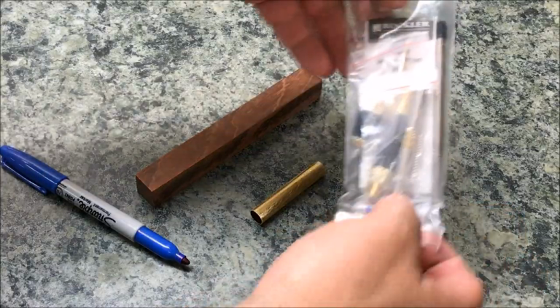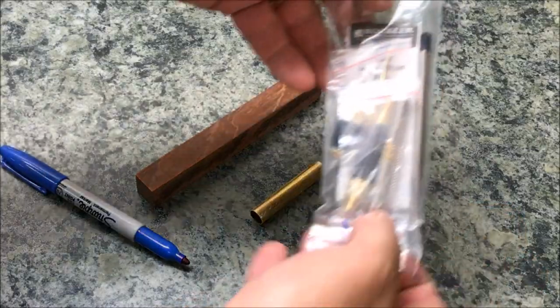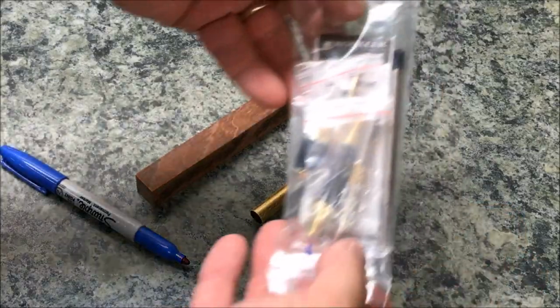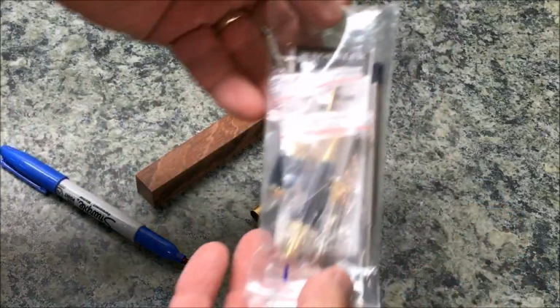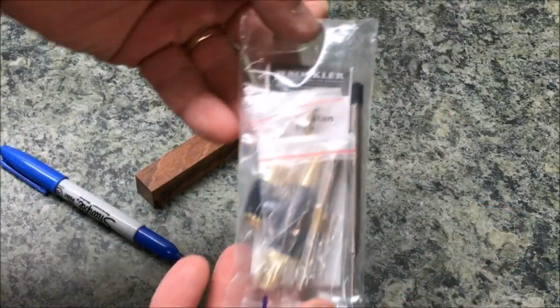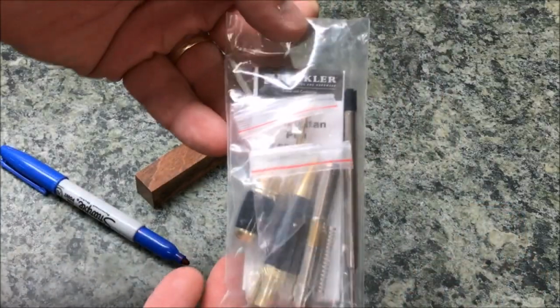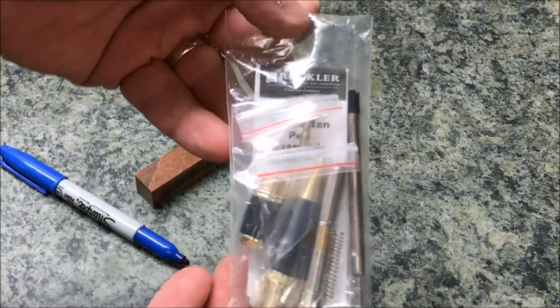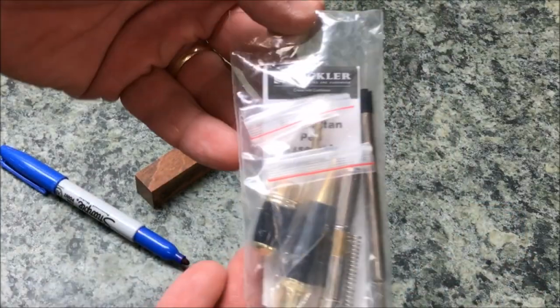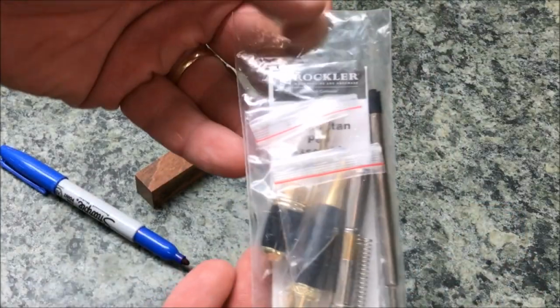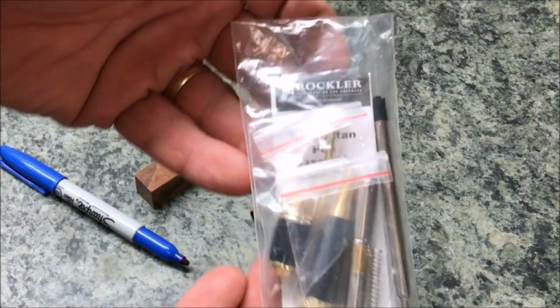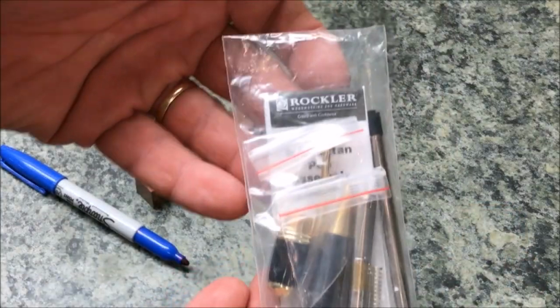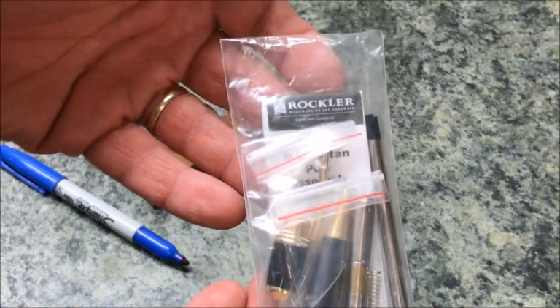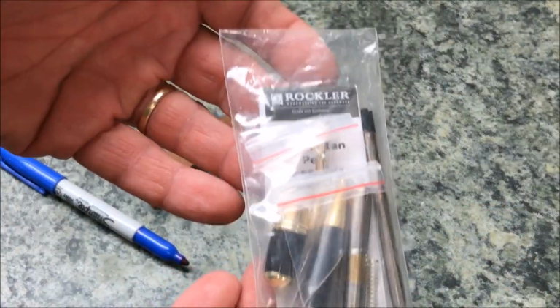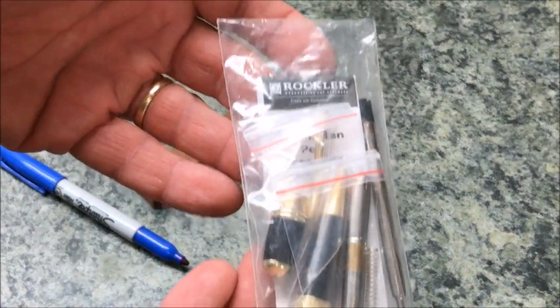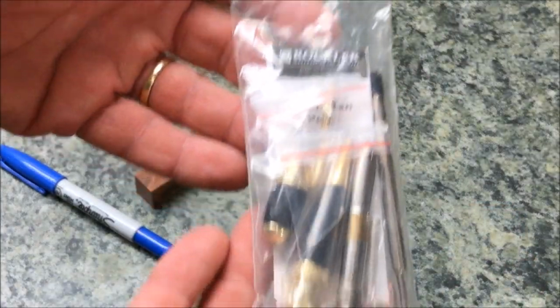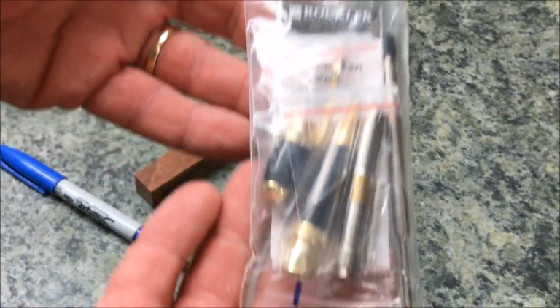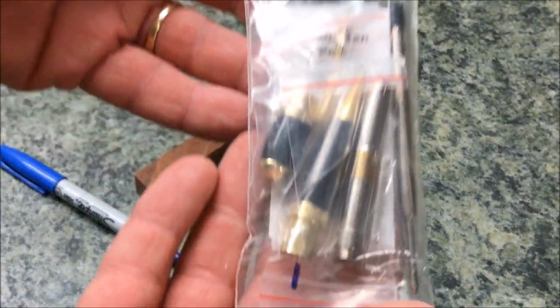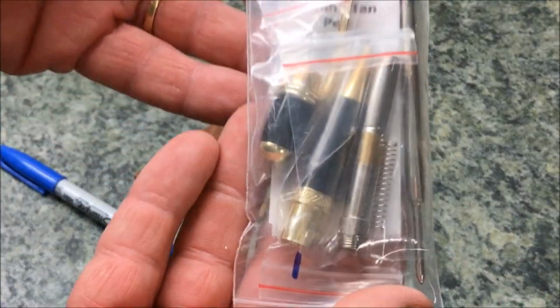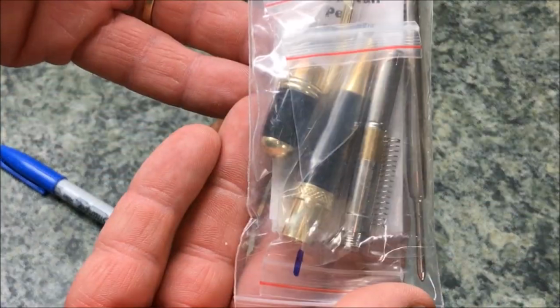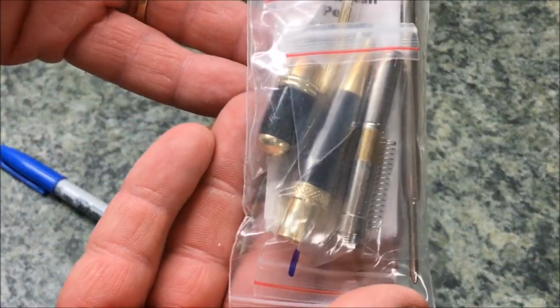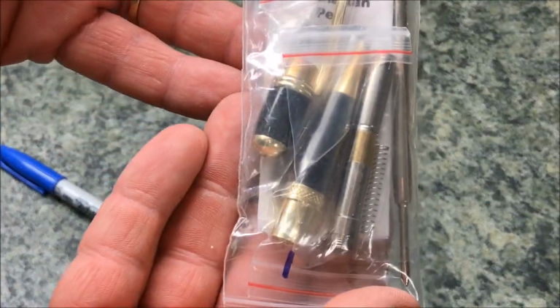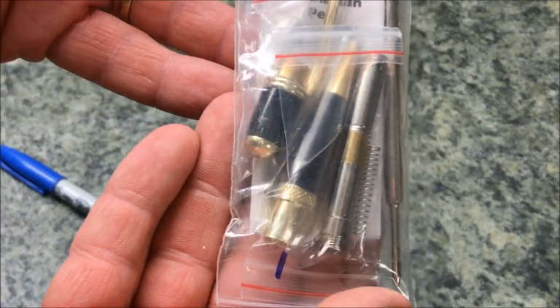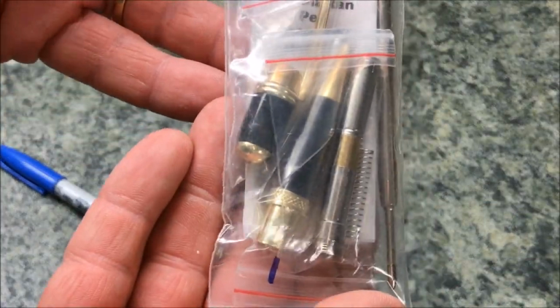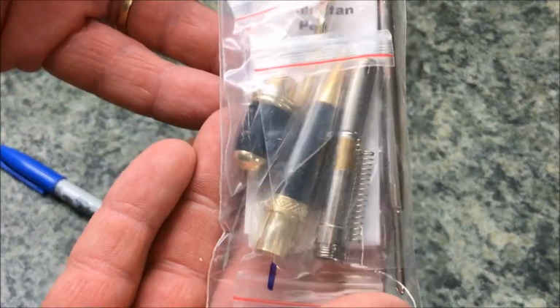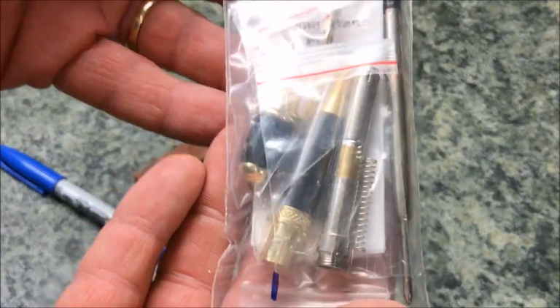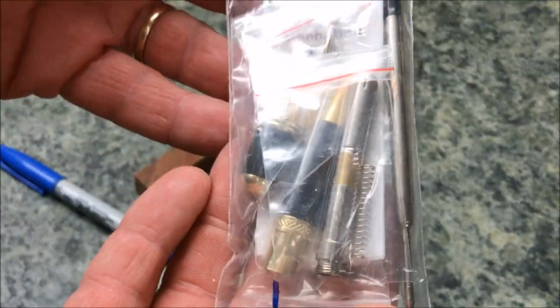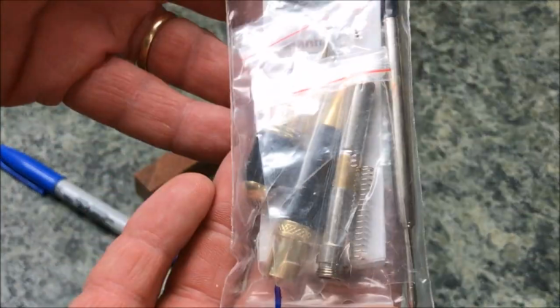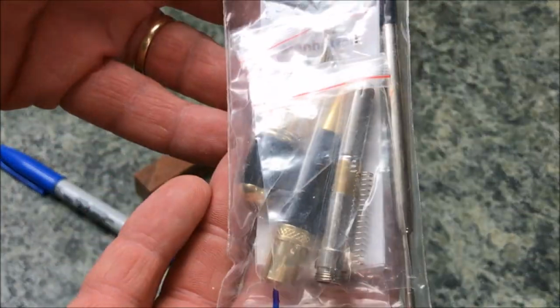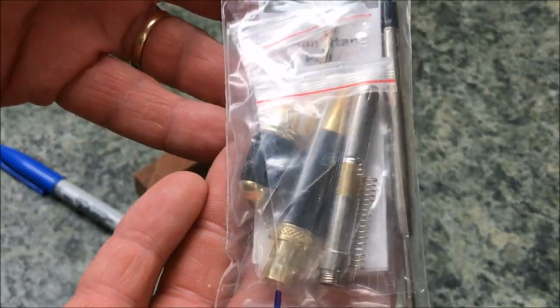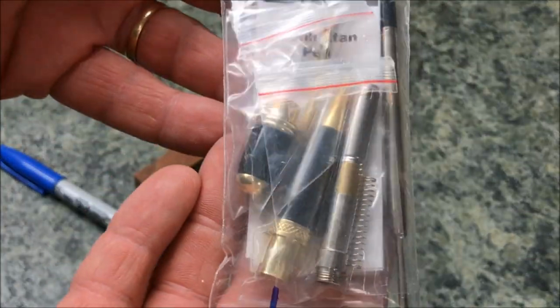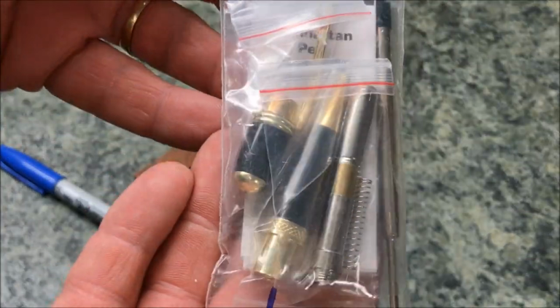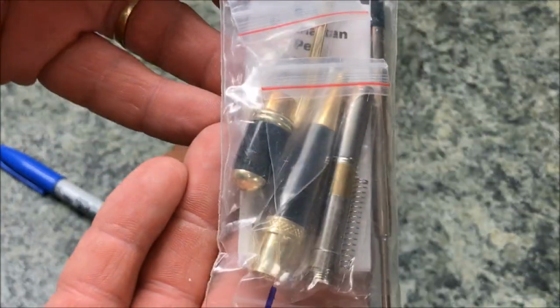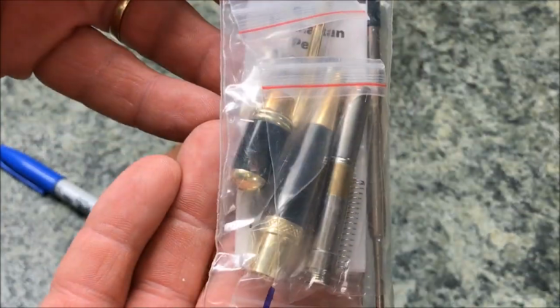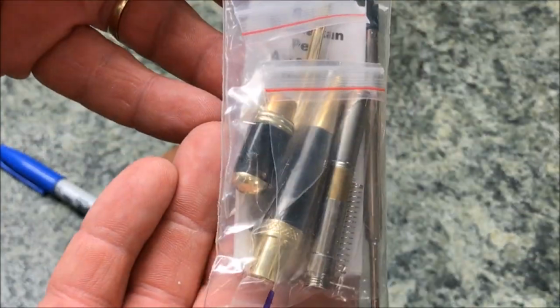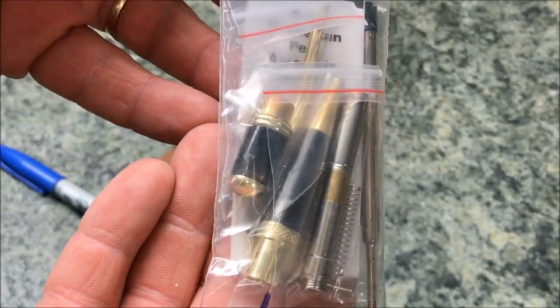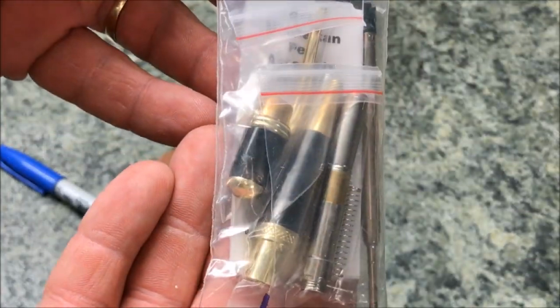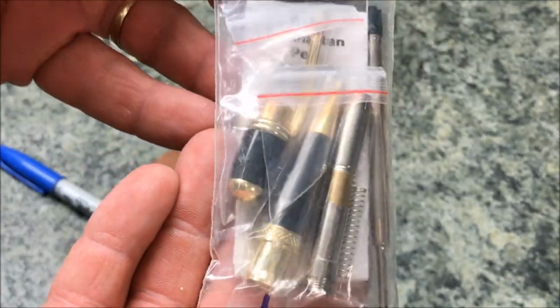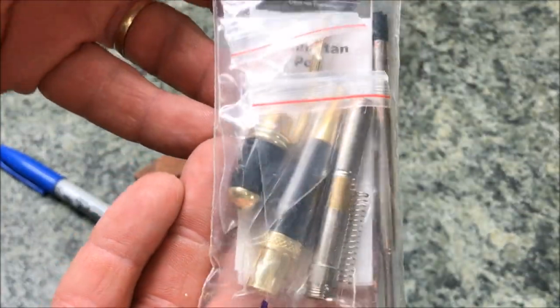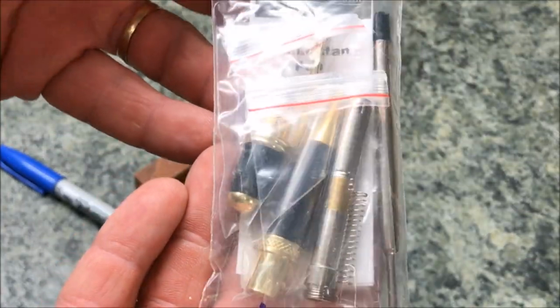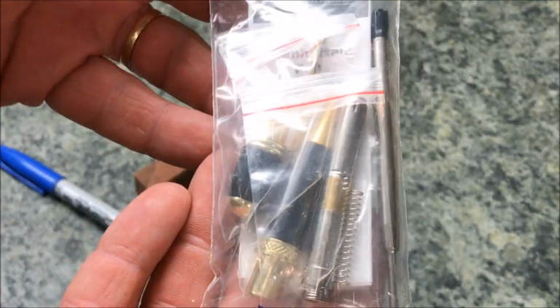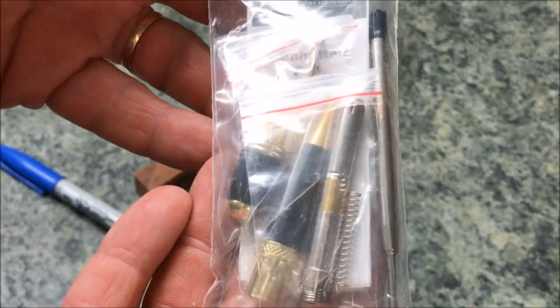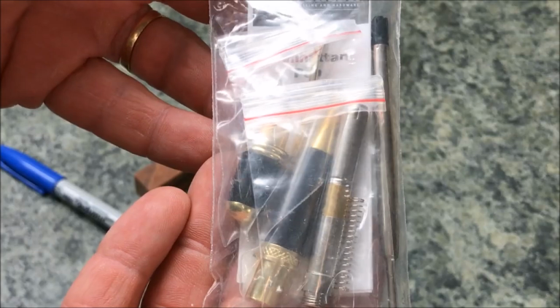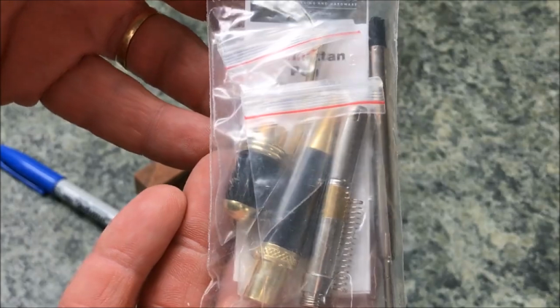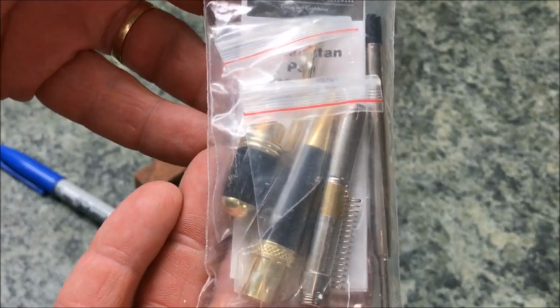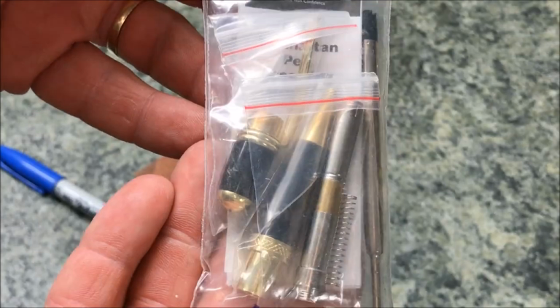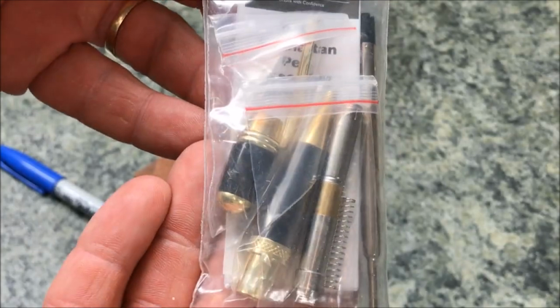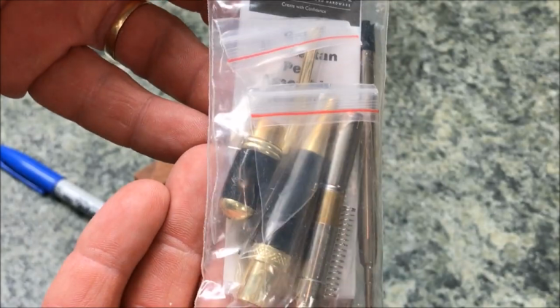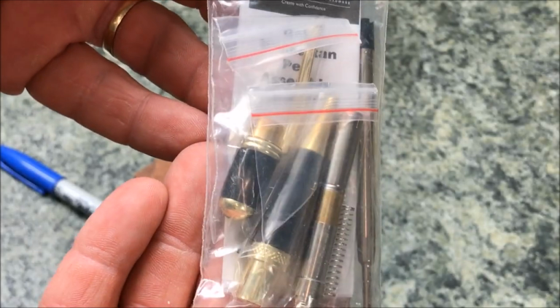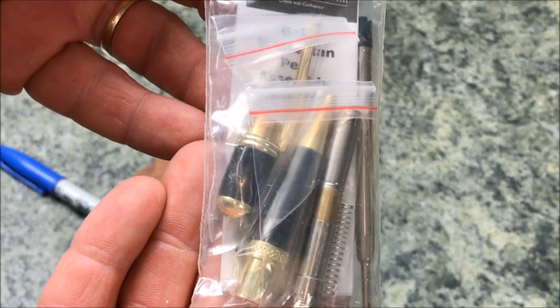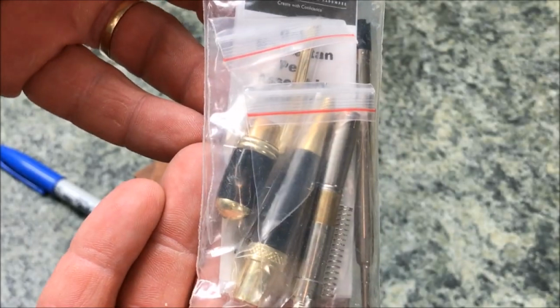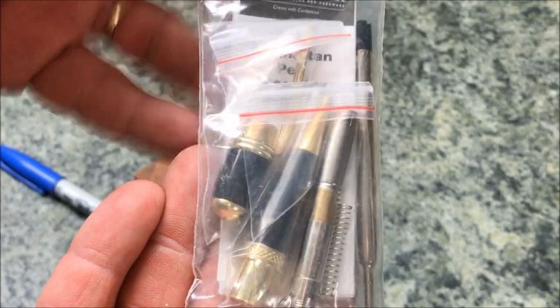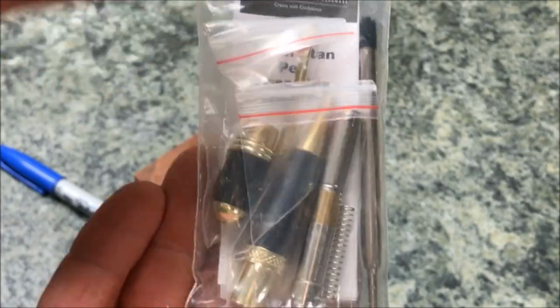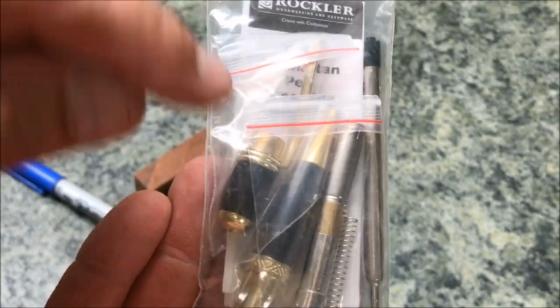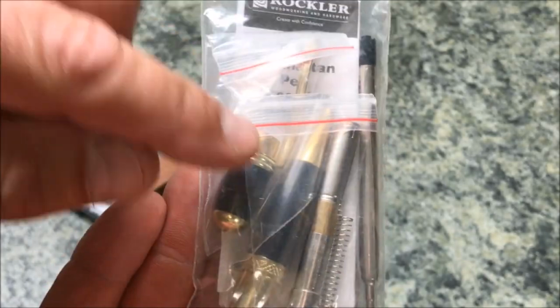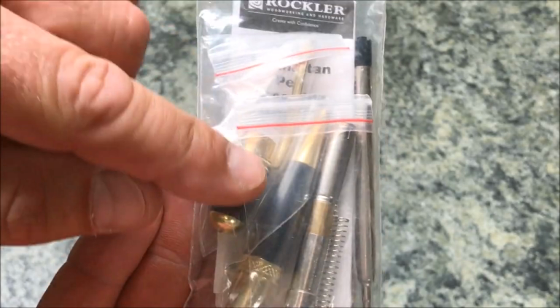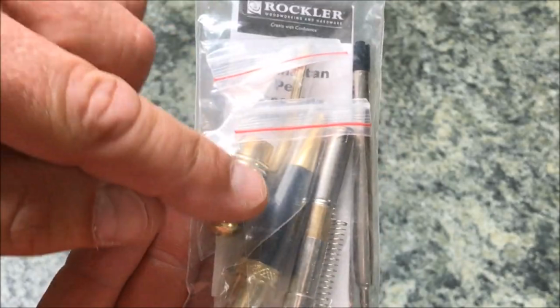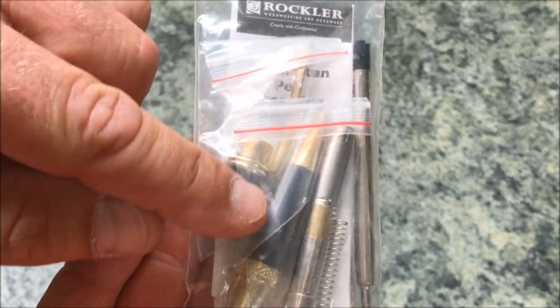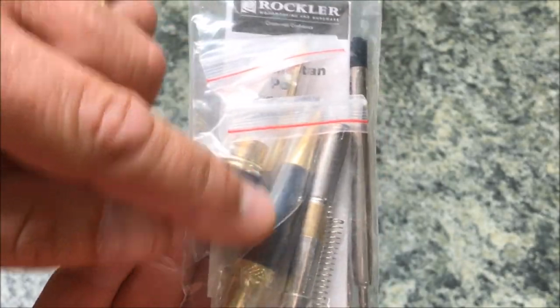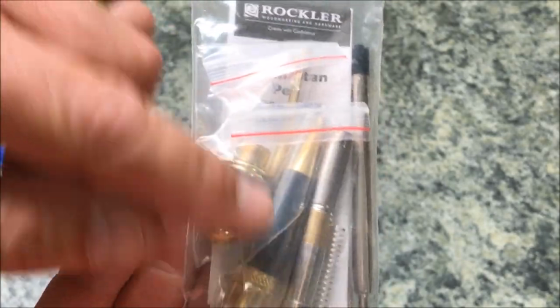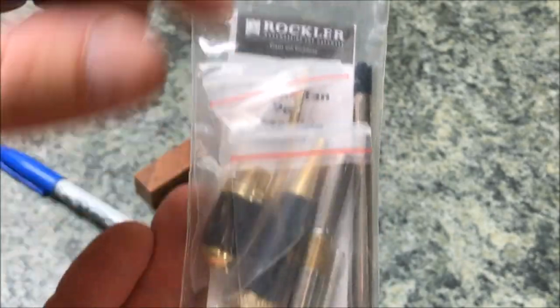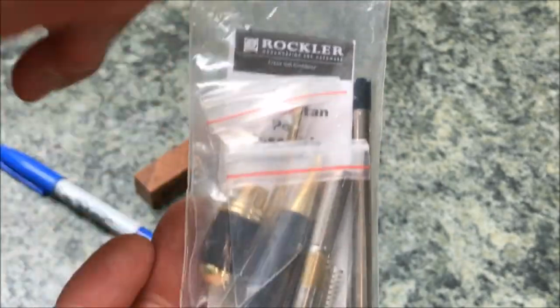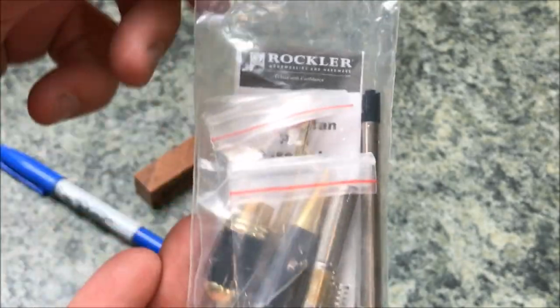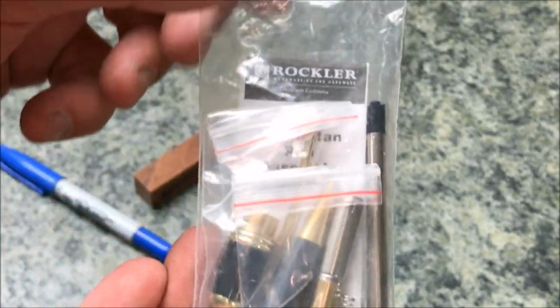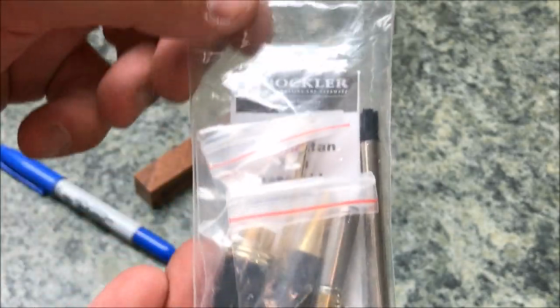Here's a closer look at the pen kit I'll be using. It is the Manhattan from Rockler, and it's gold with black accents.